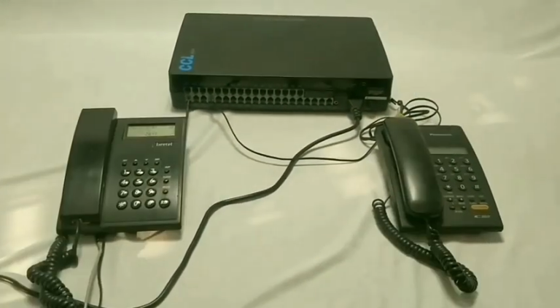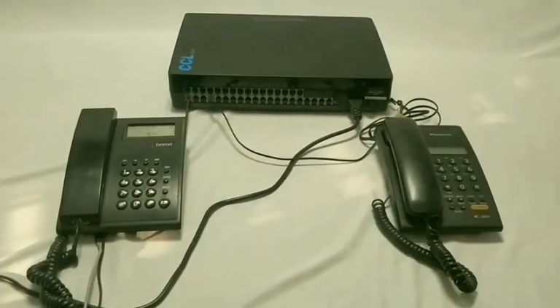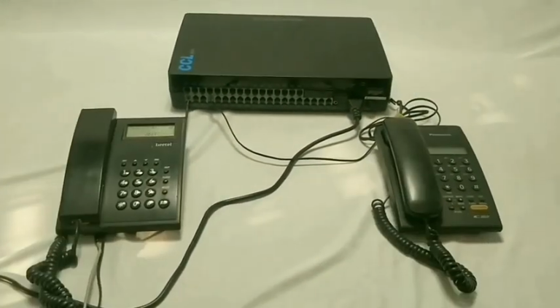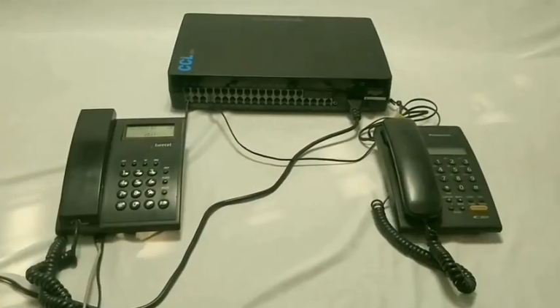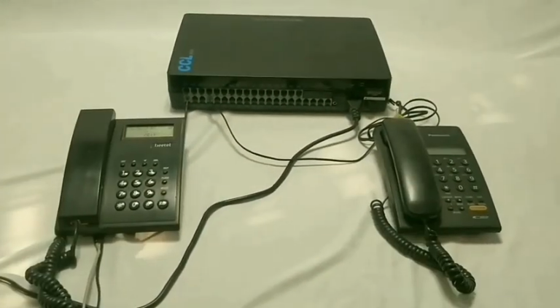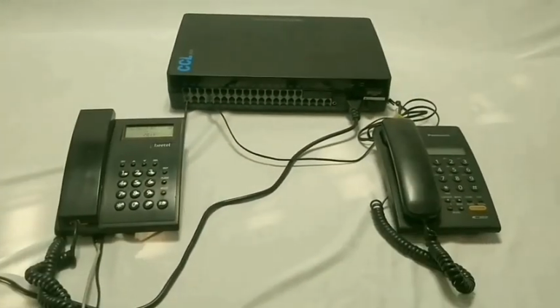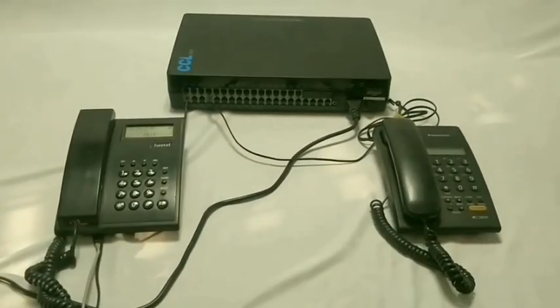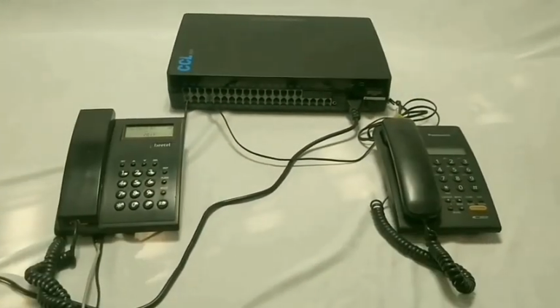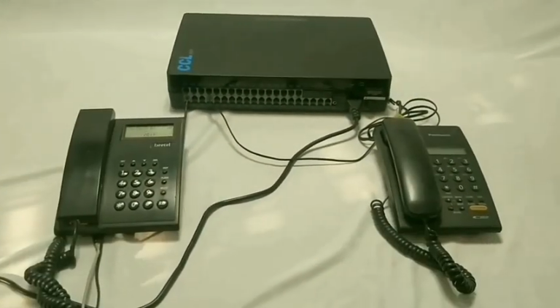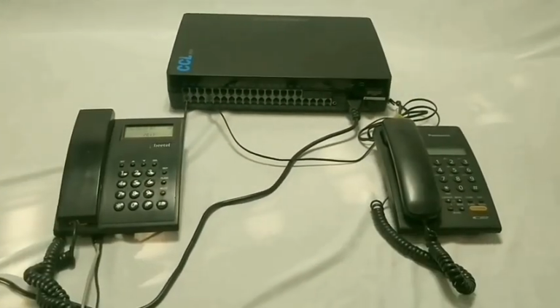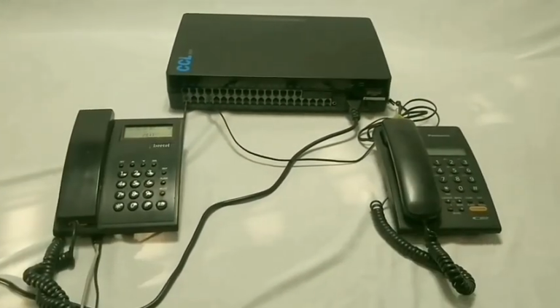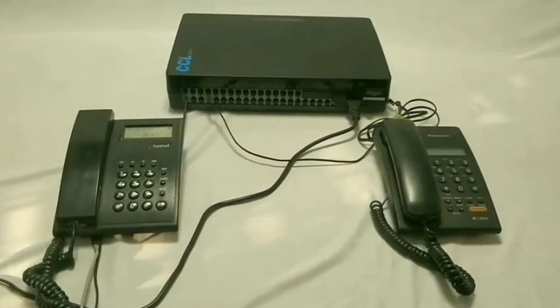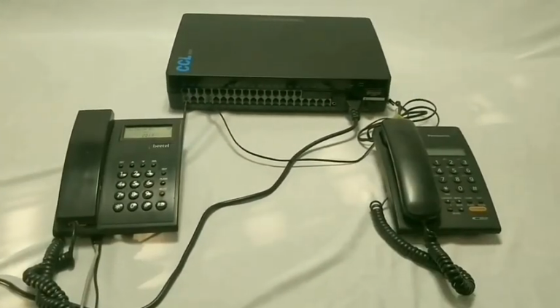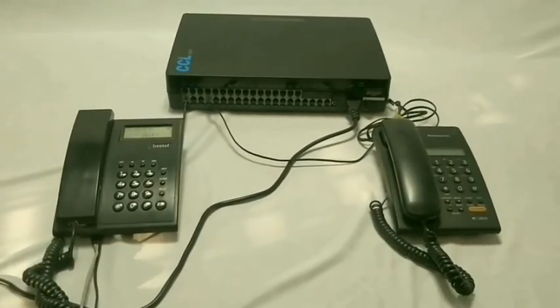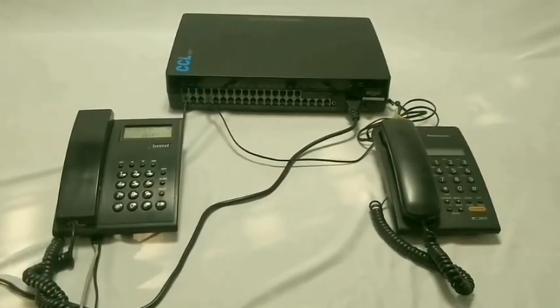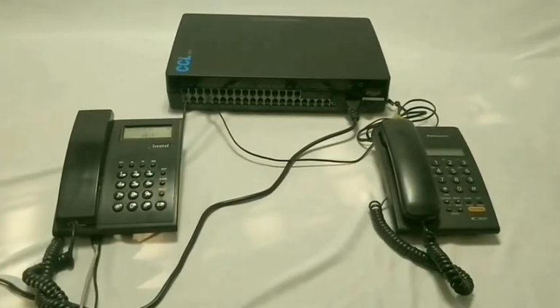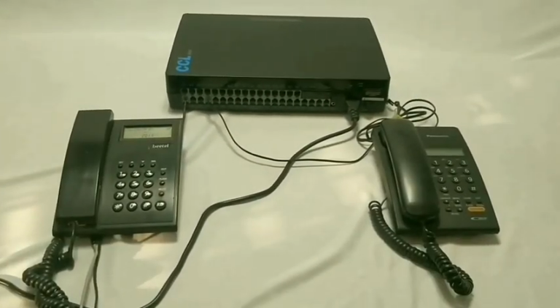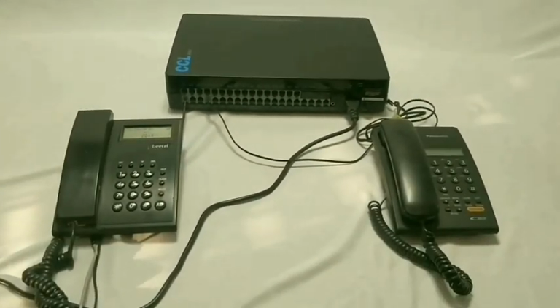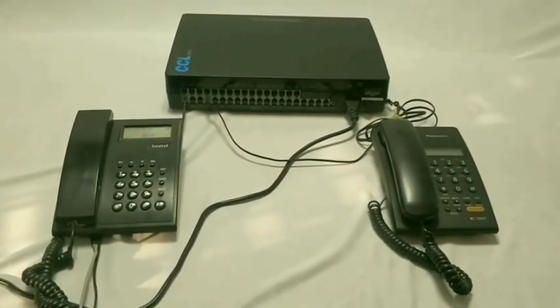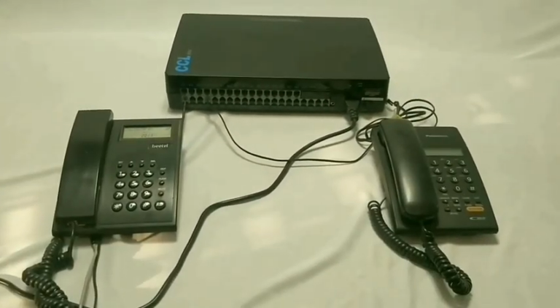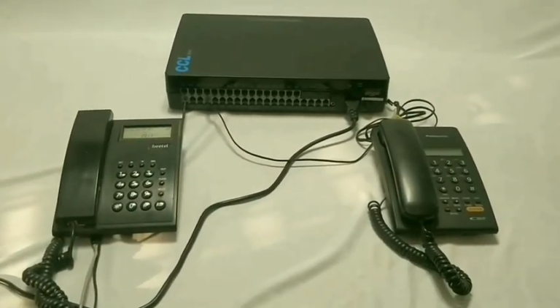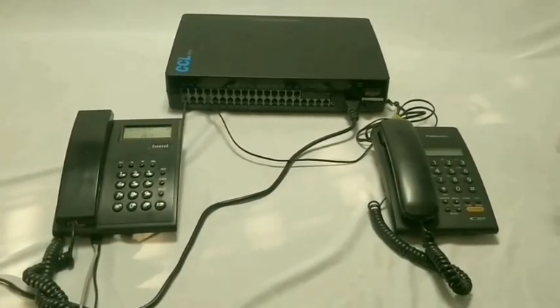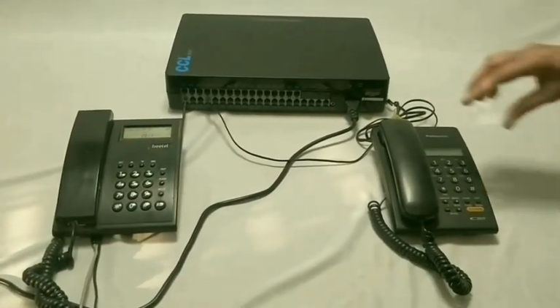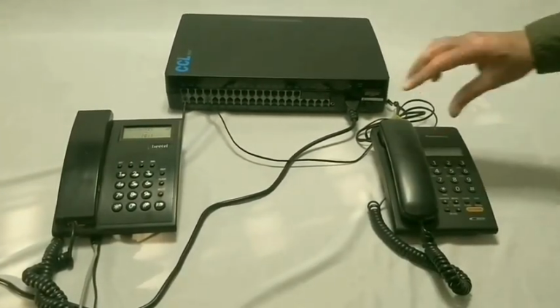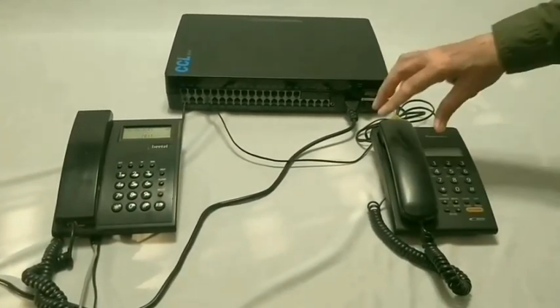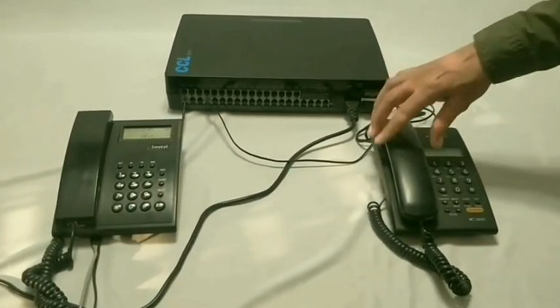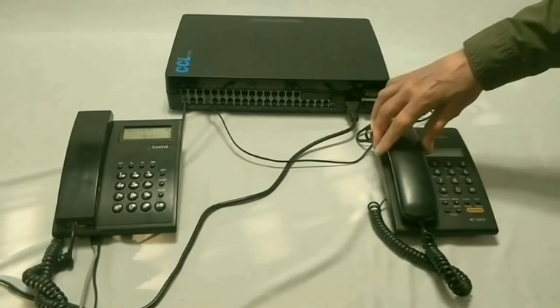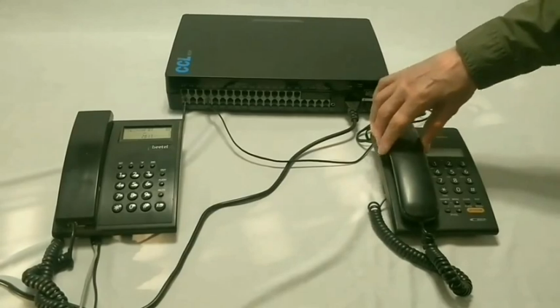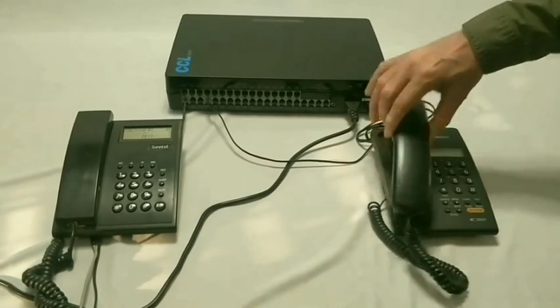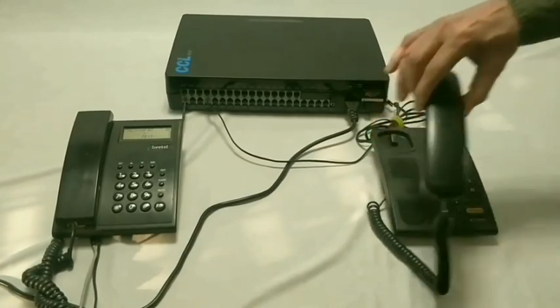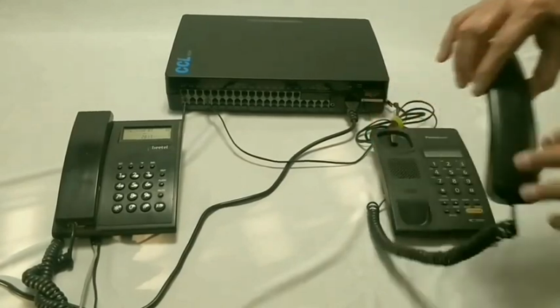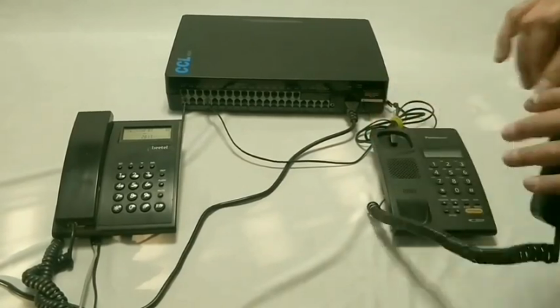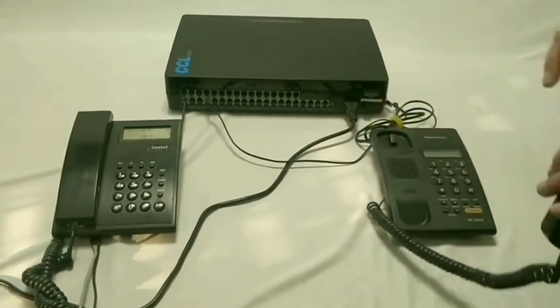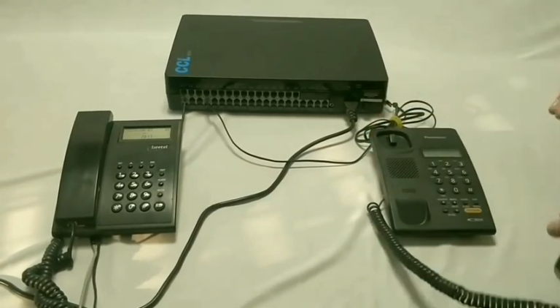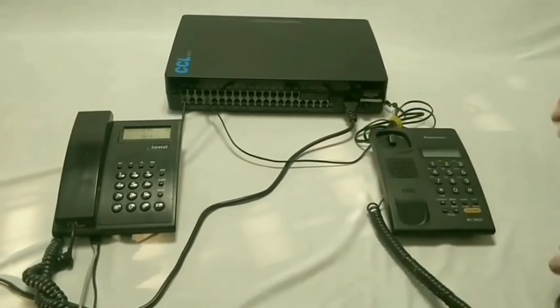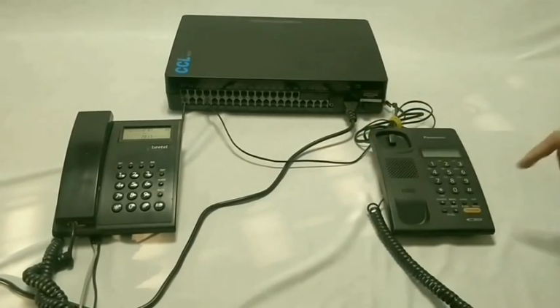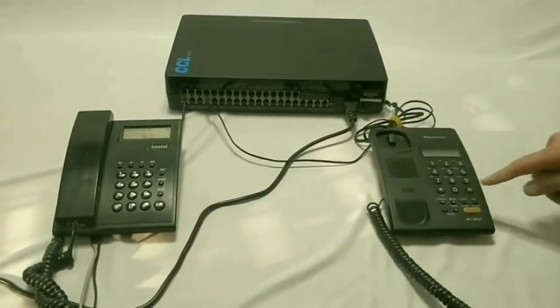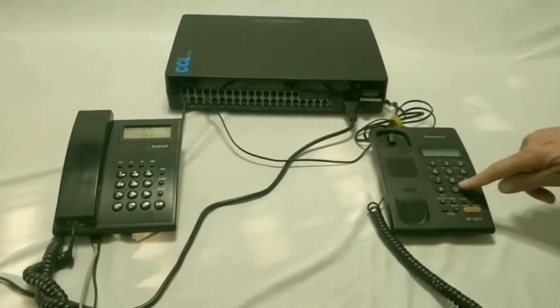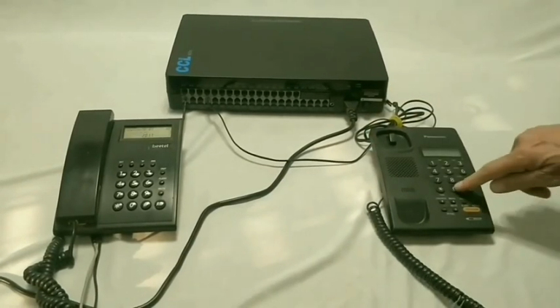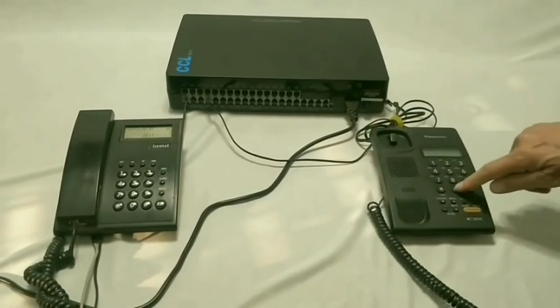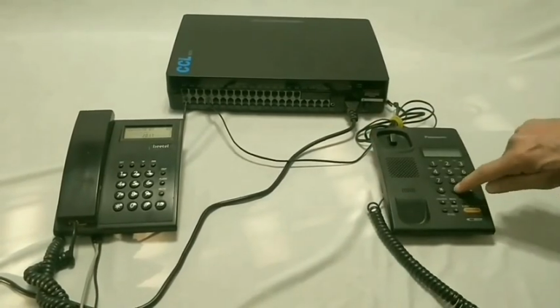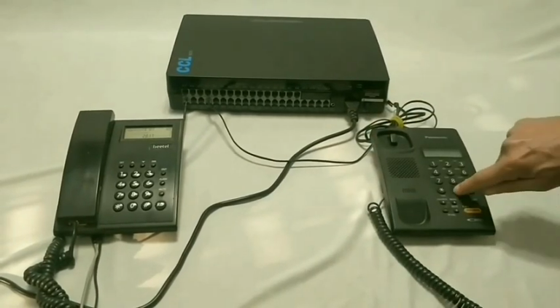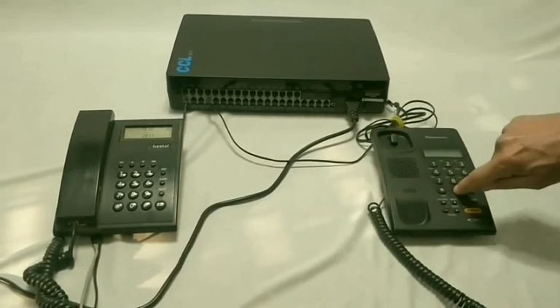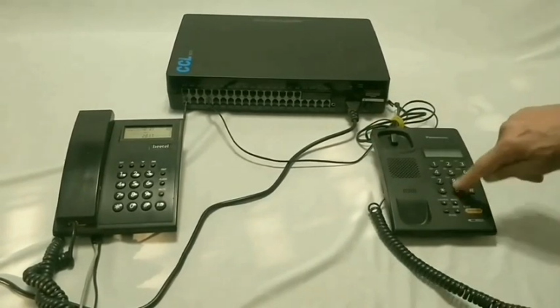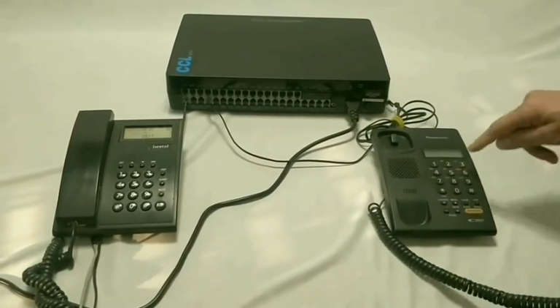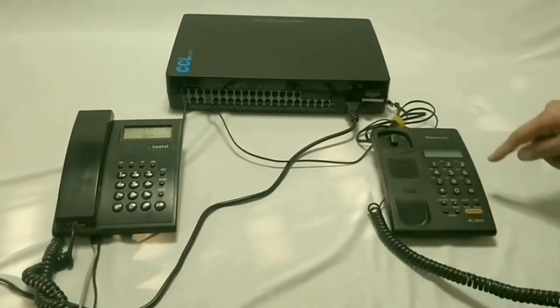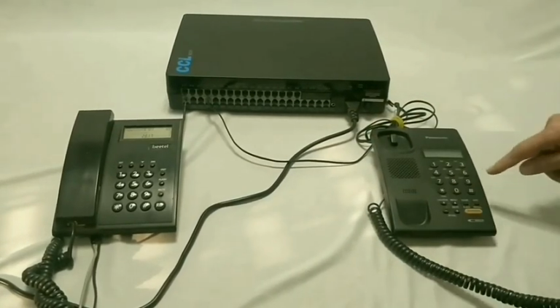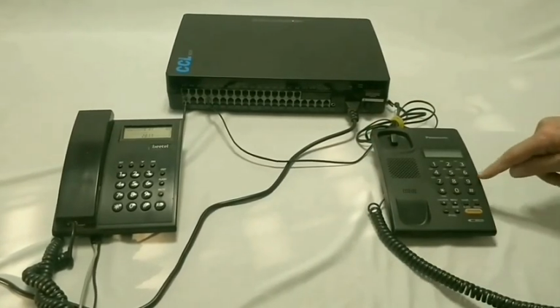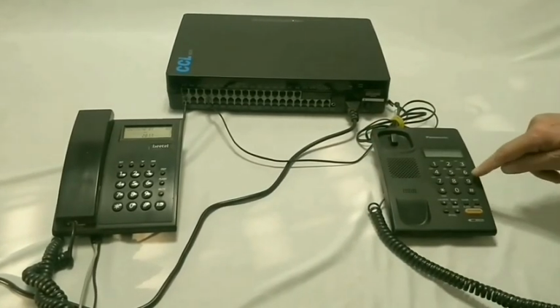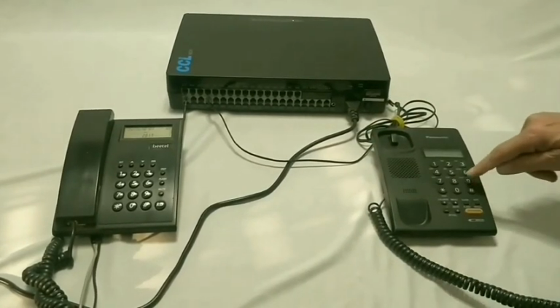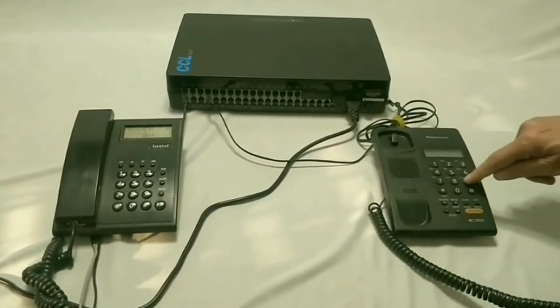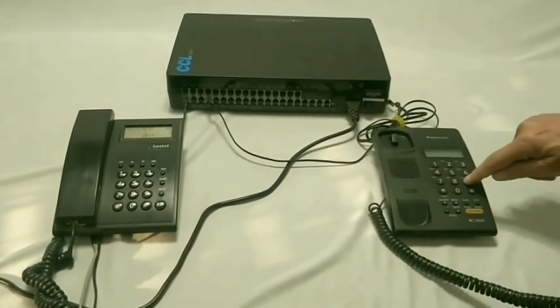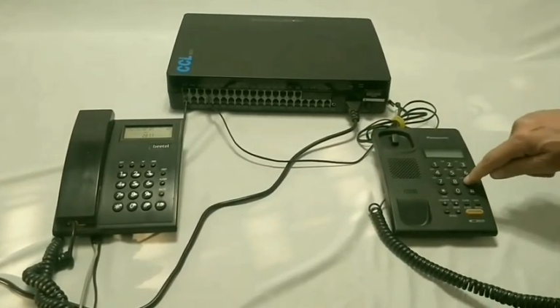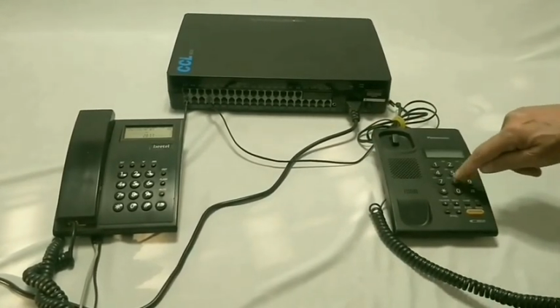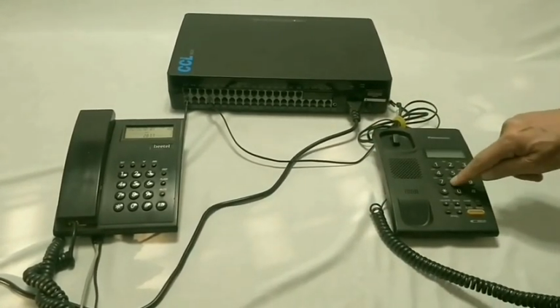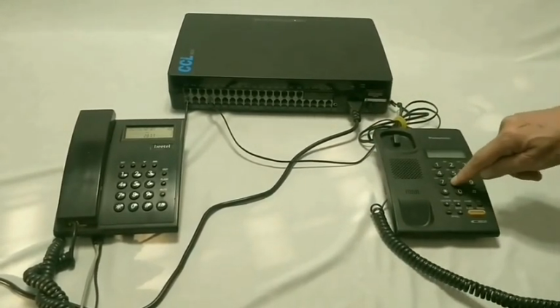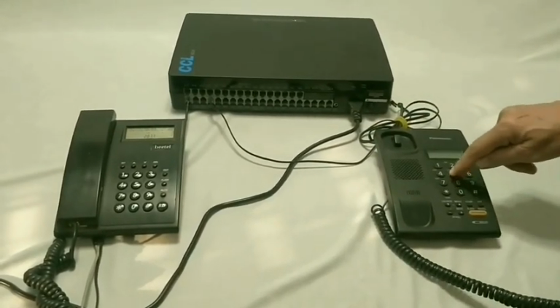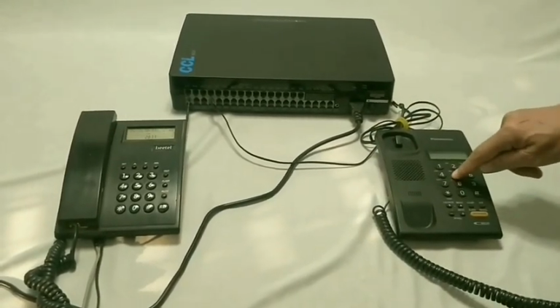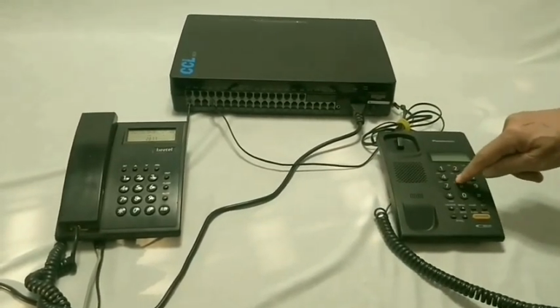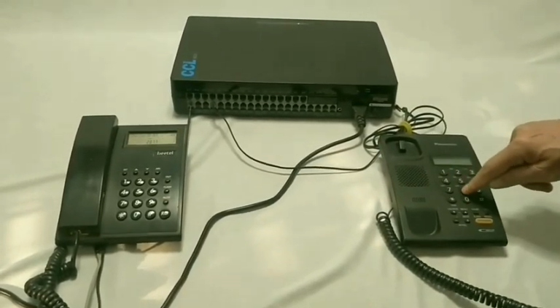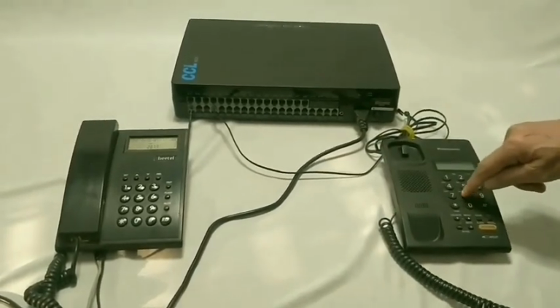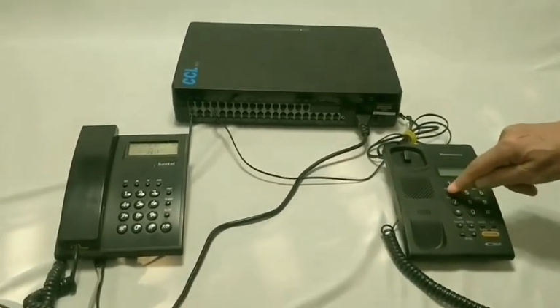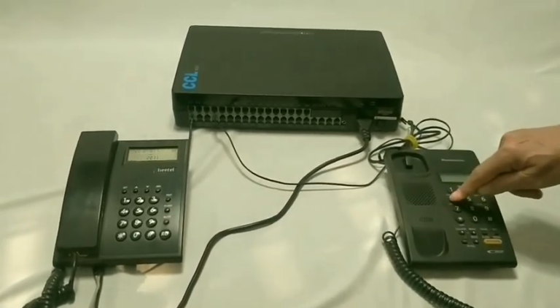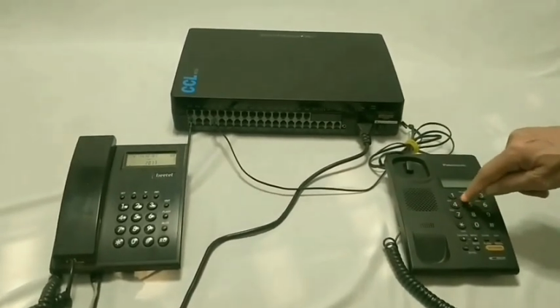To make an outside CO call, lift the handset, dial zero, and then the desired telephone number.